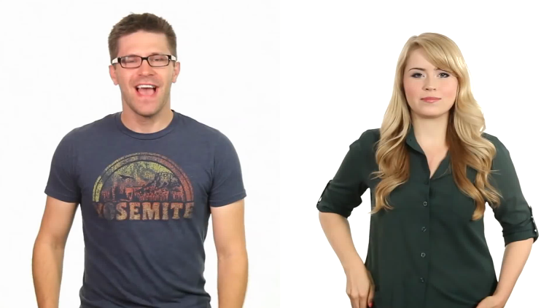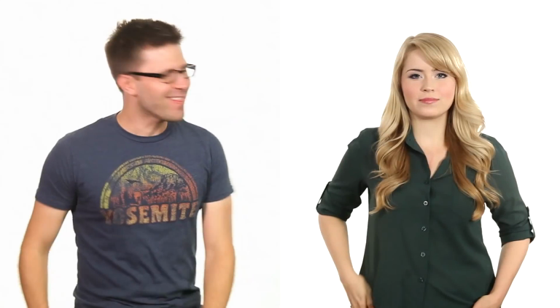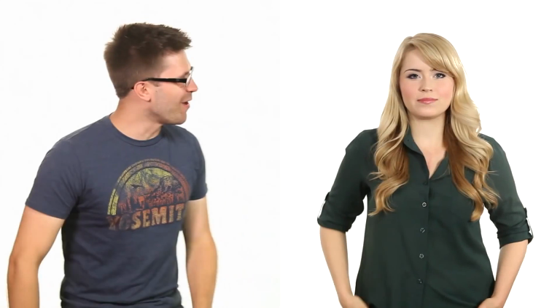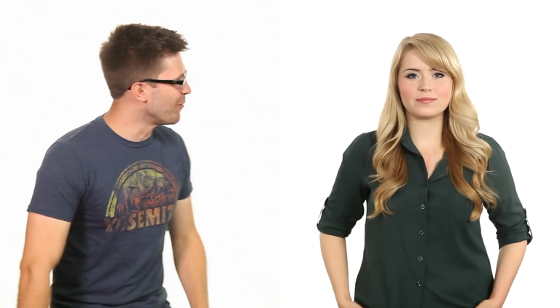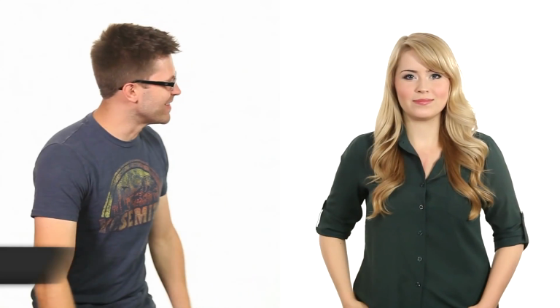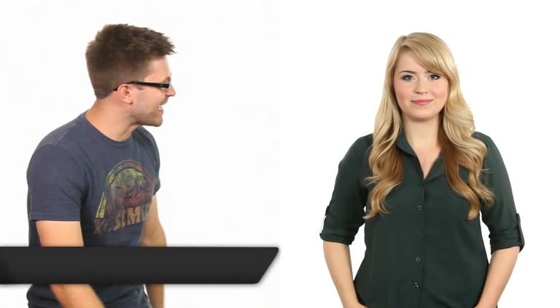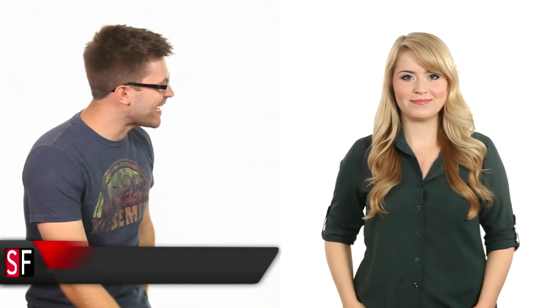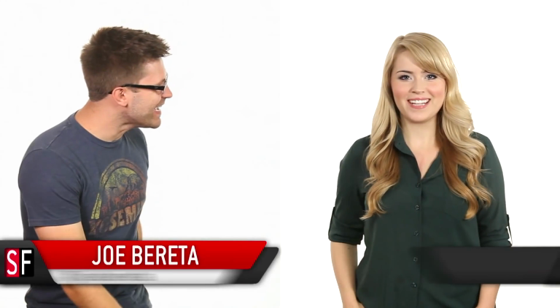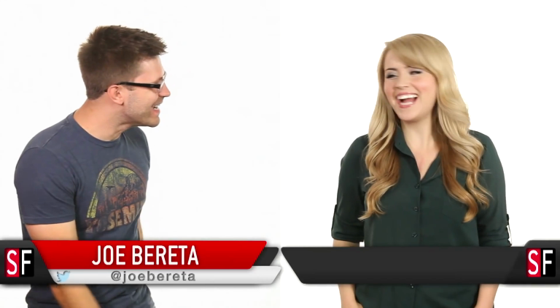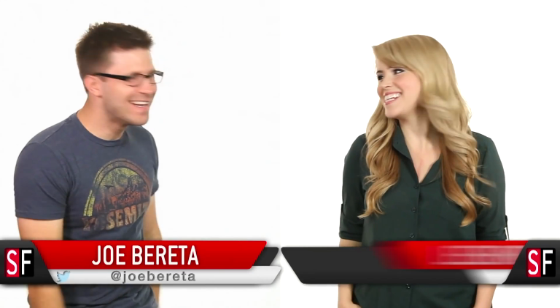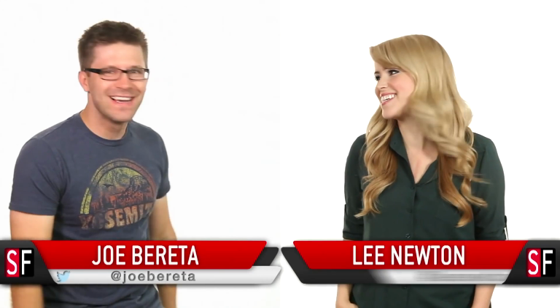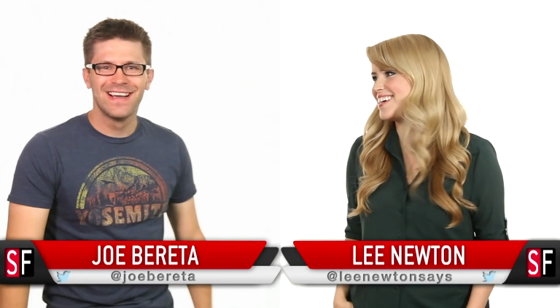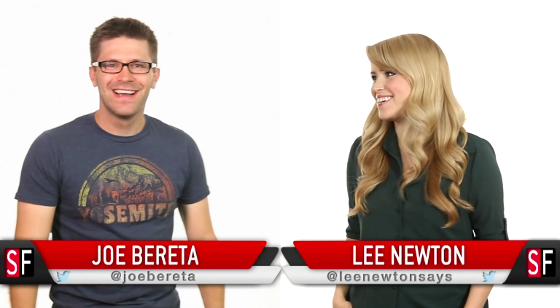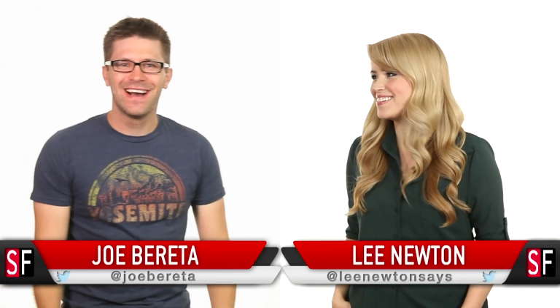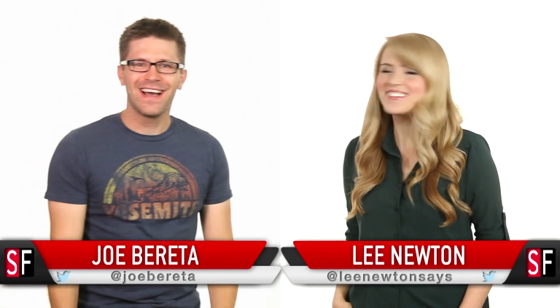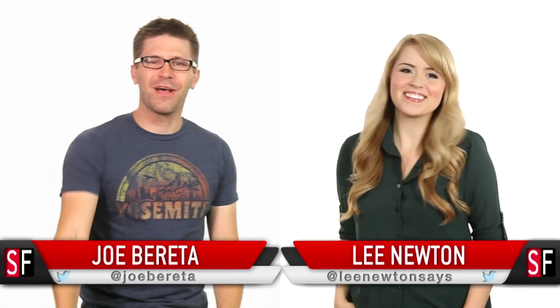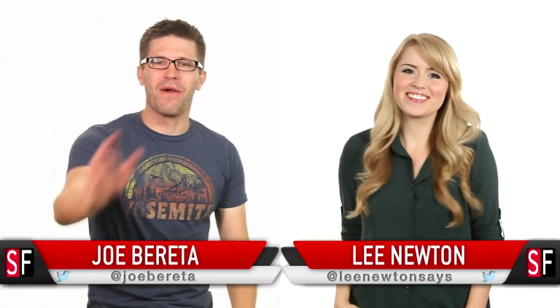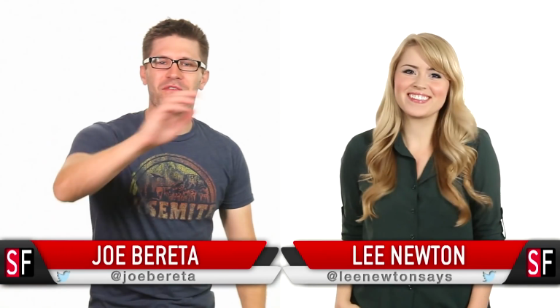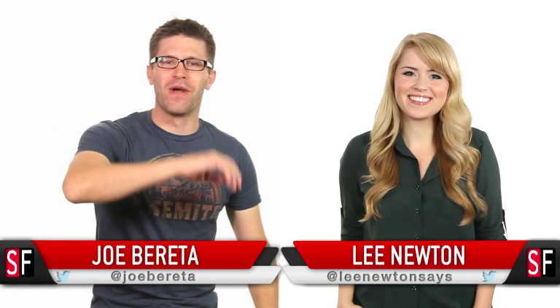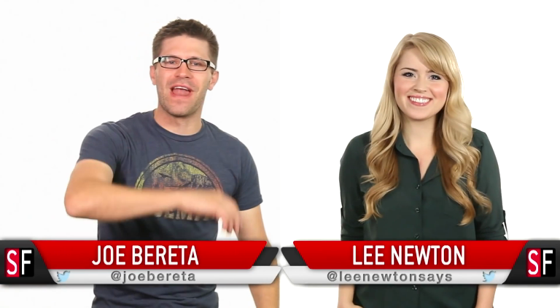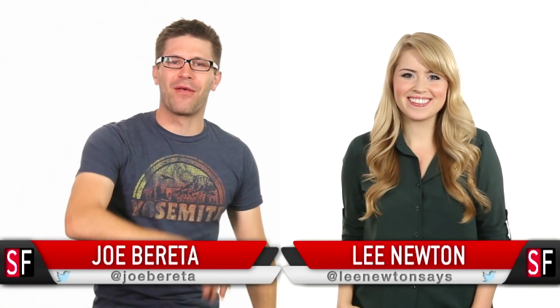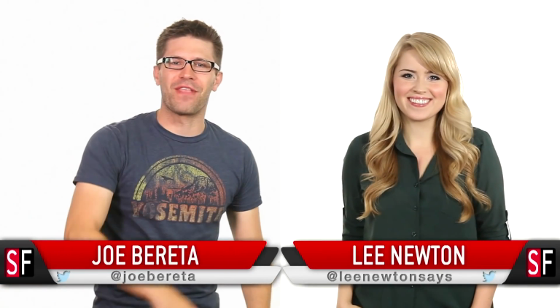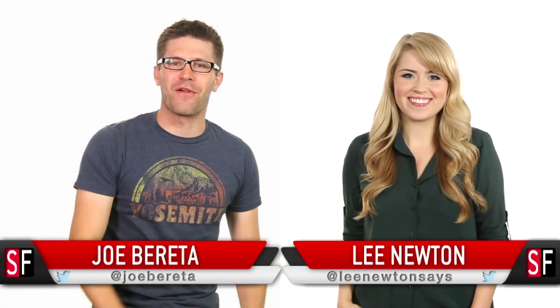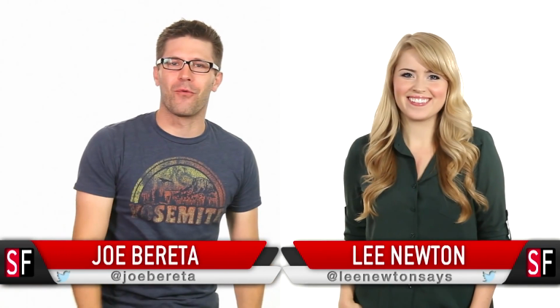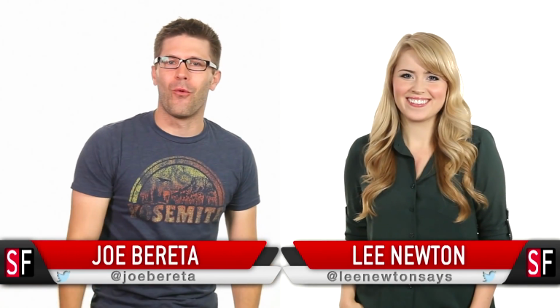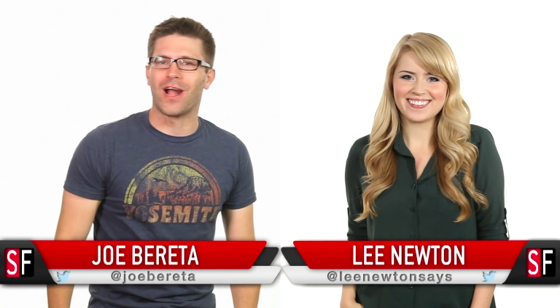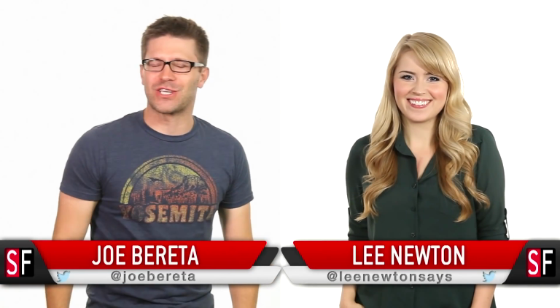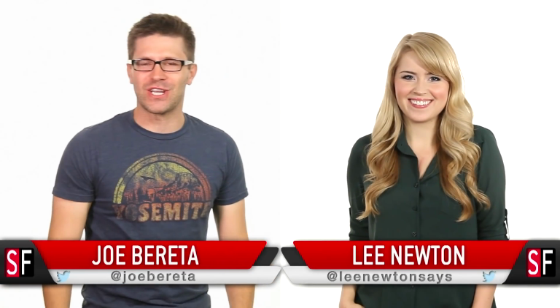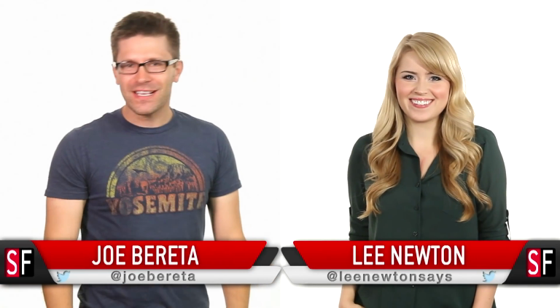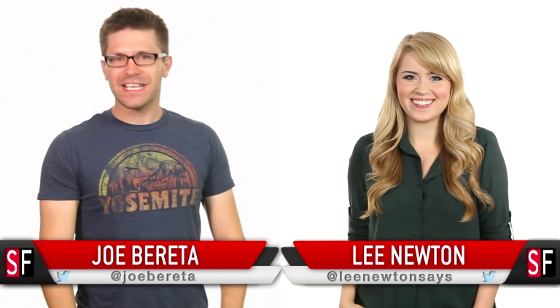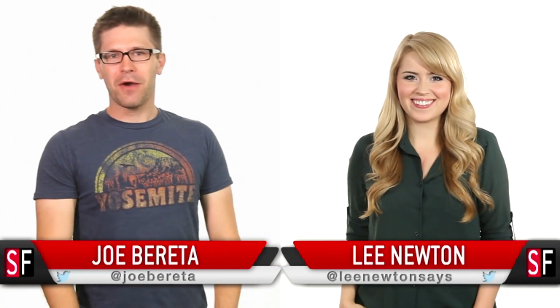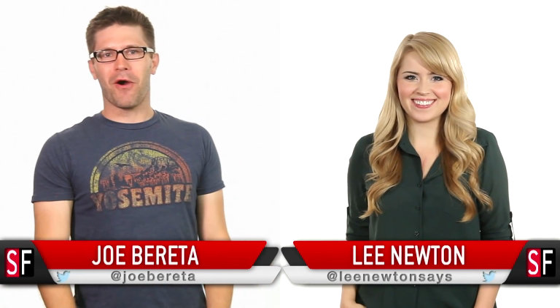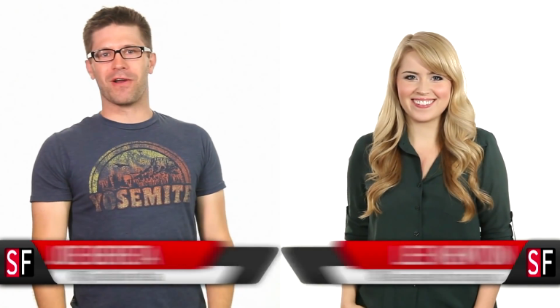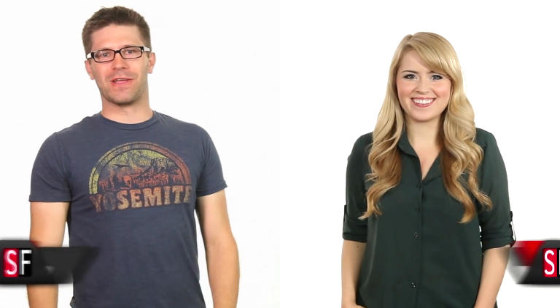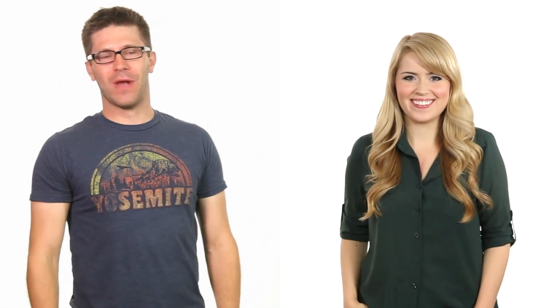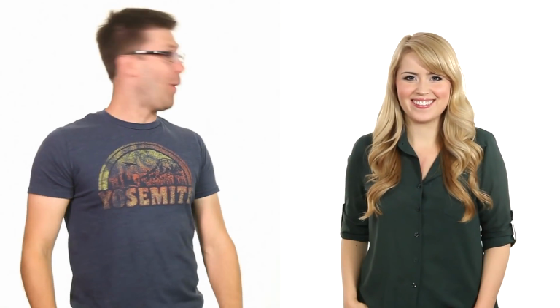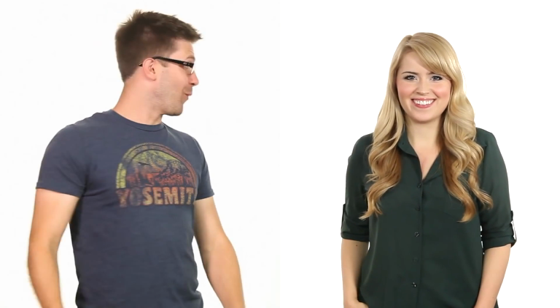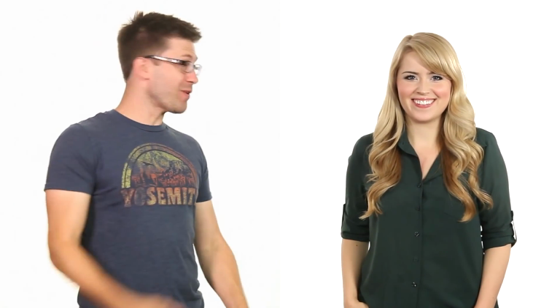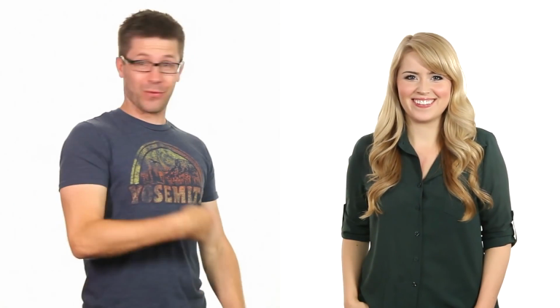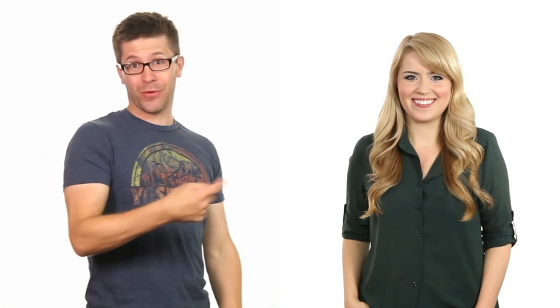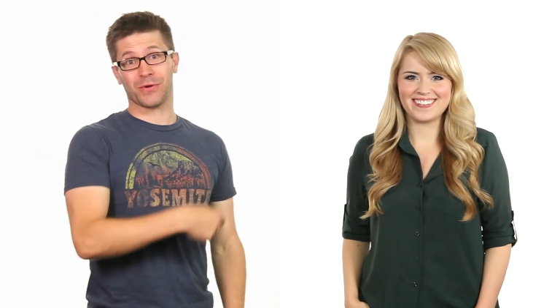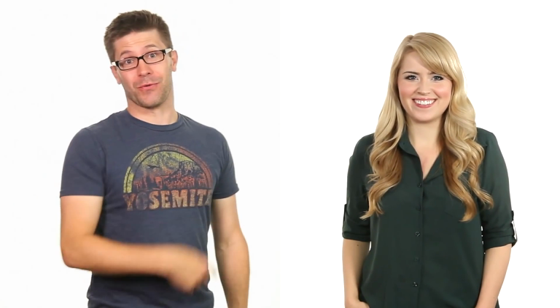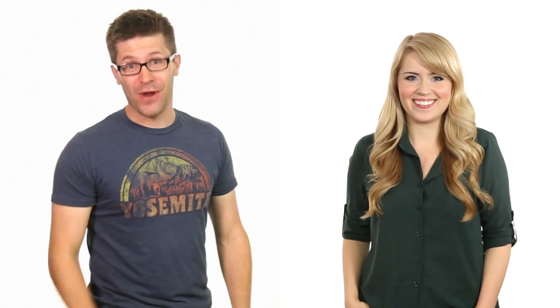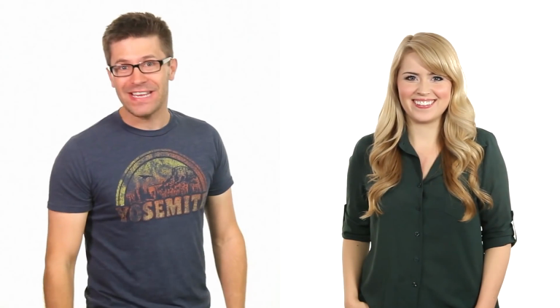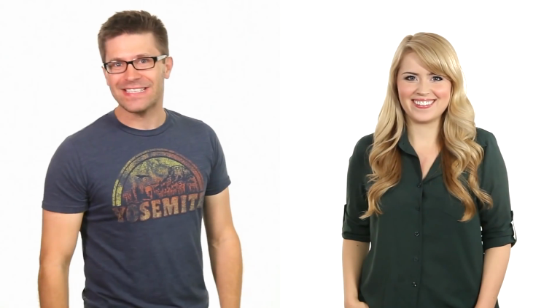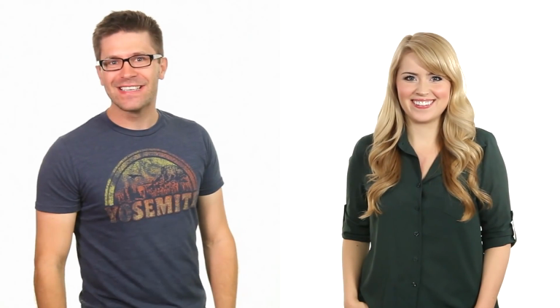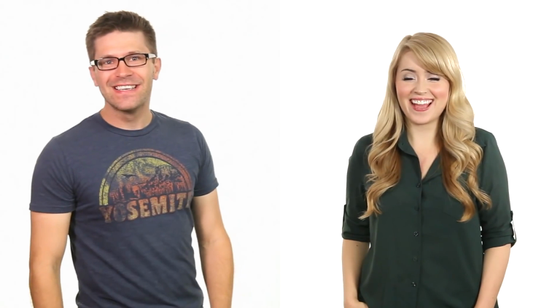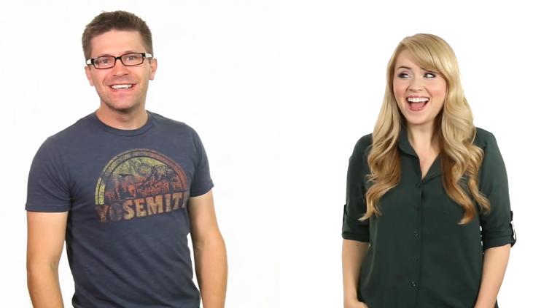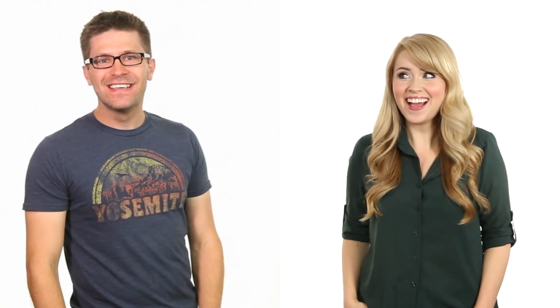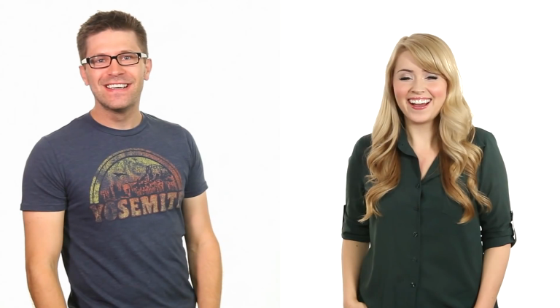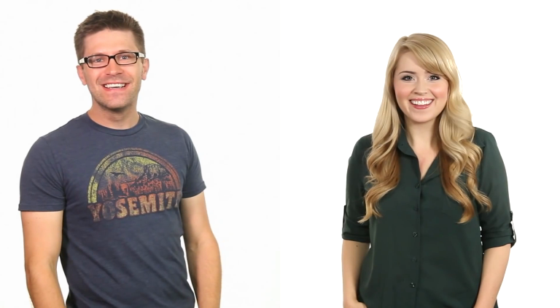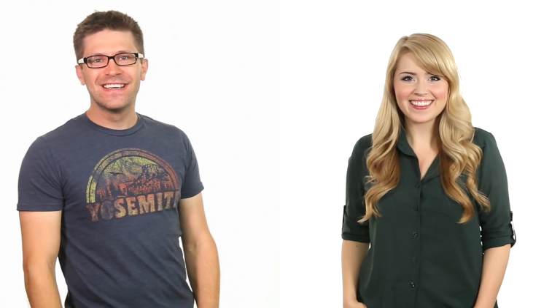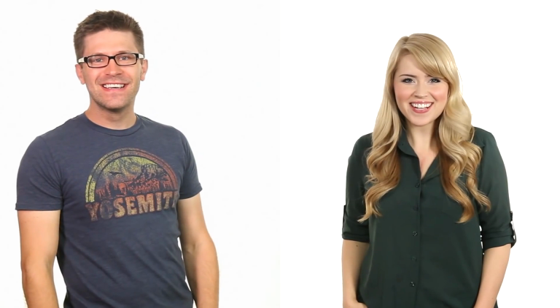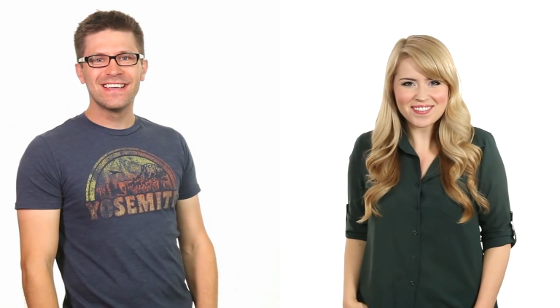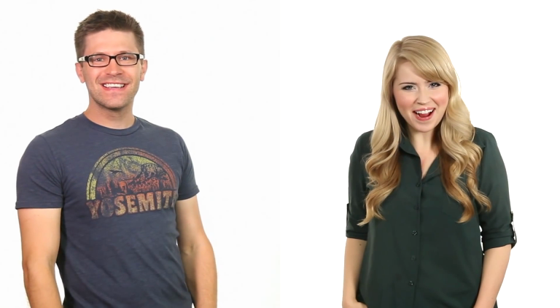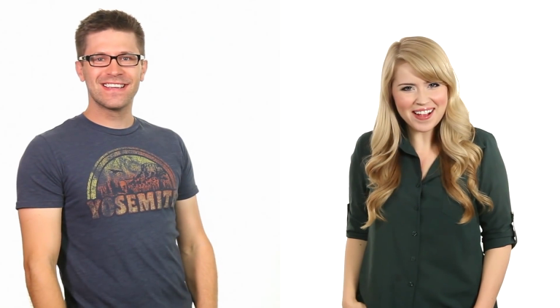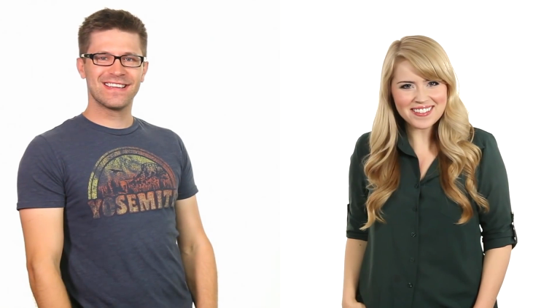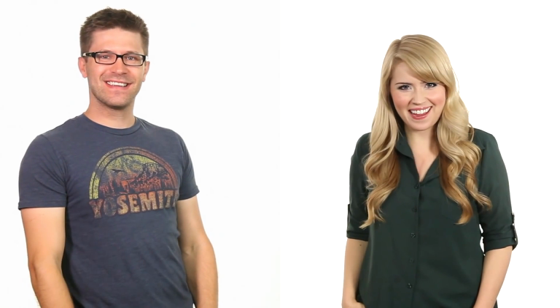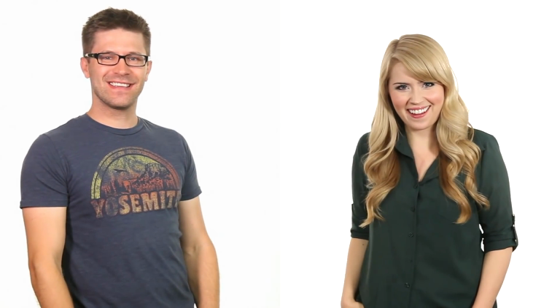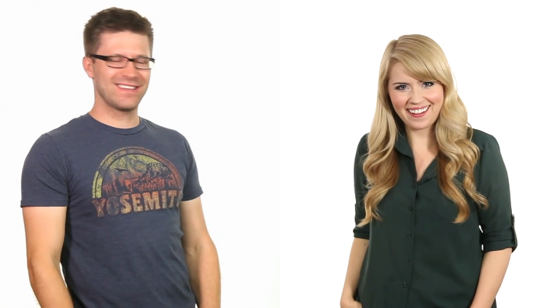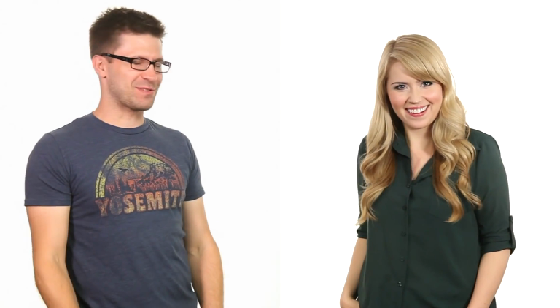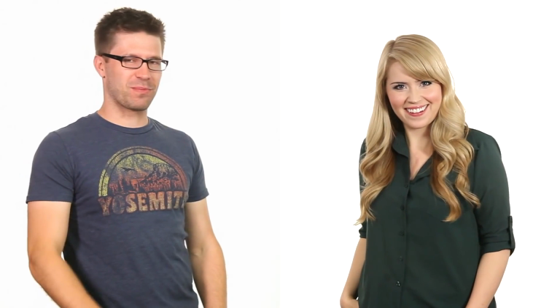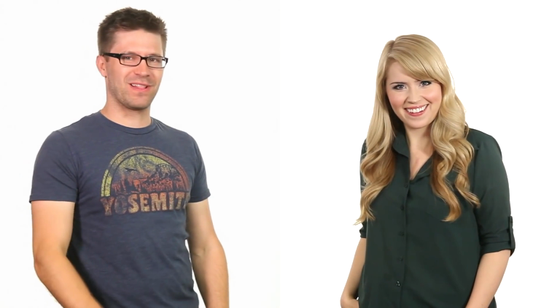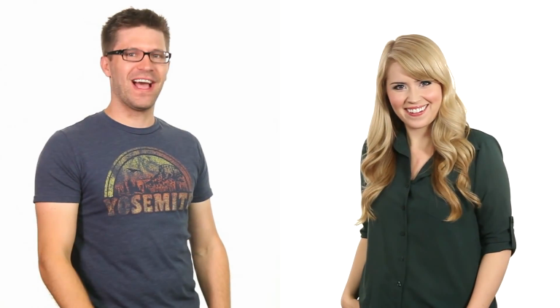Hello, Lee. Hi, Joe. Hello, everyone out there watching us. How are you? Oh, we're great. Yeah, thanks for asking. You guys are polite.